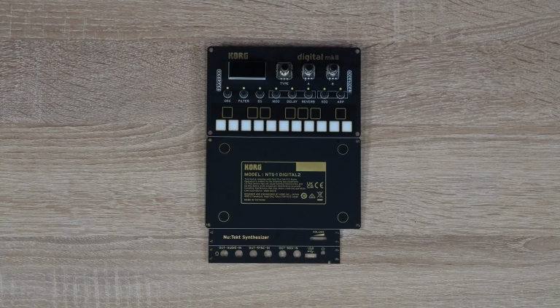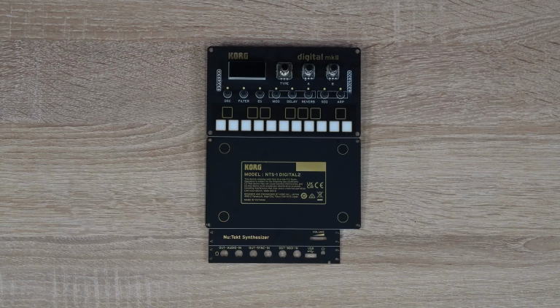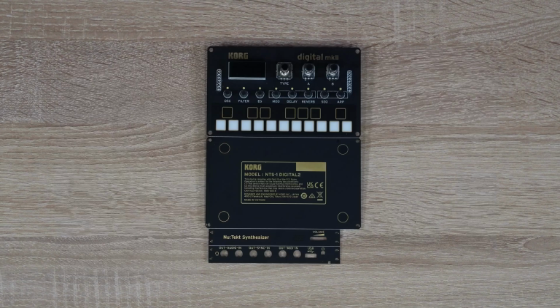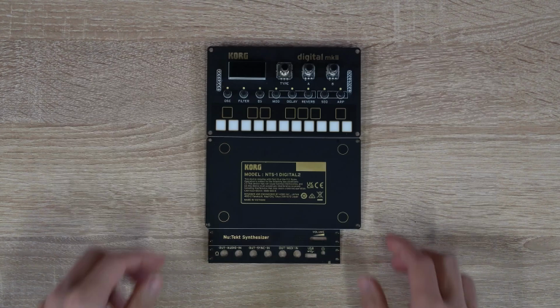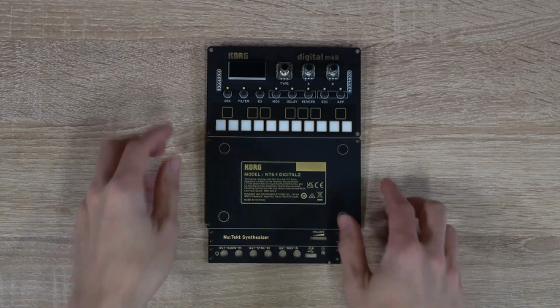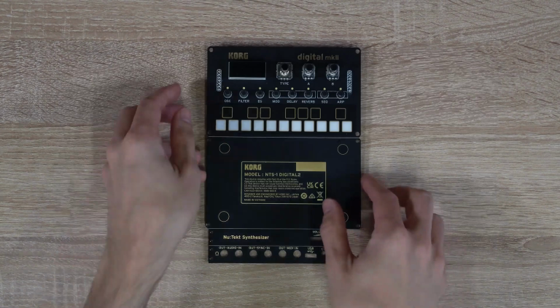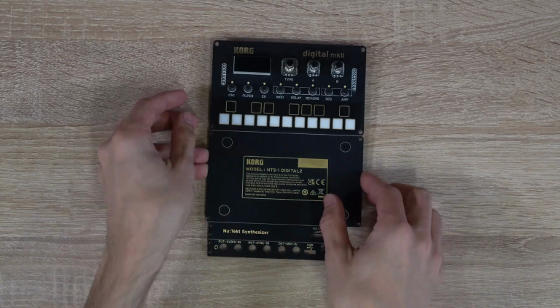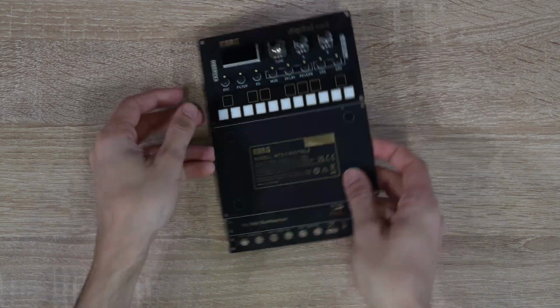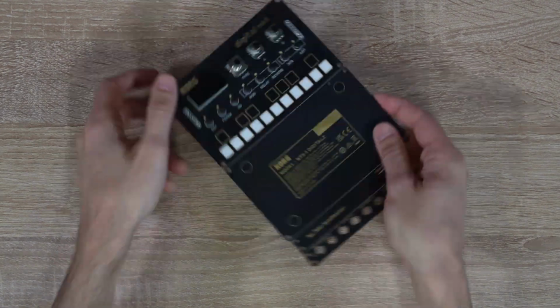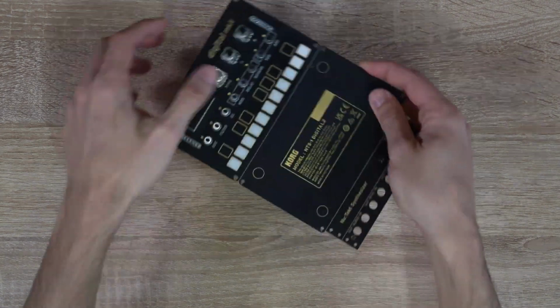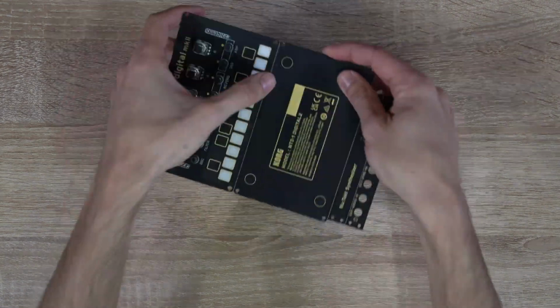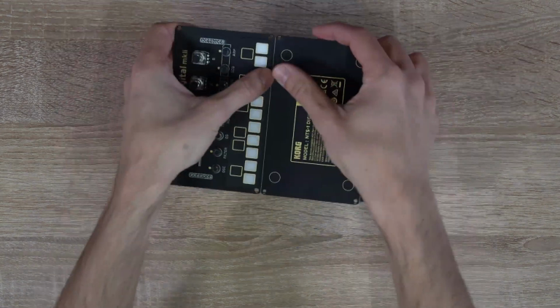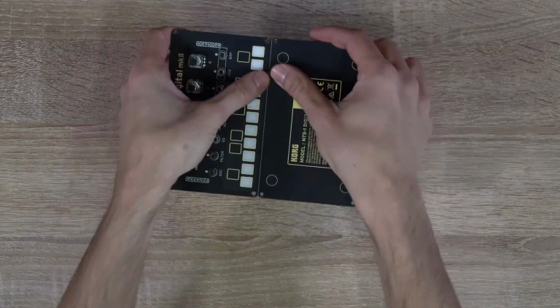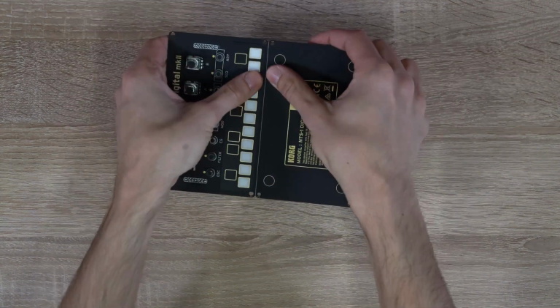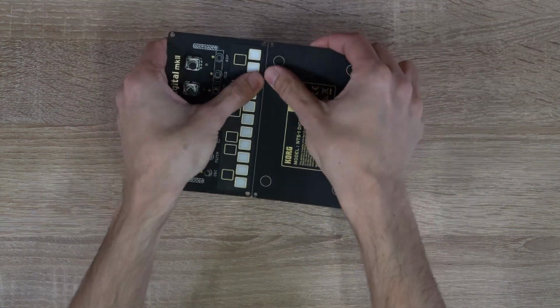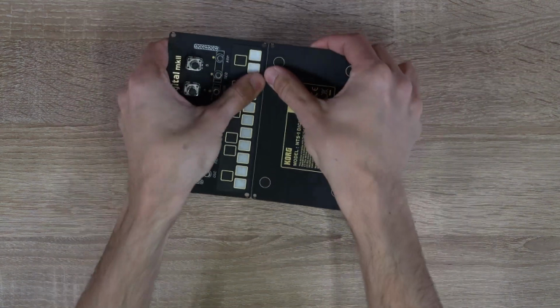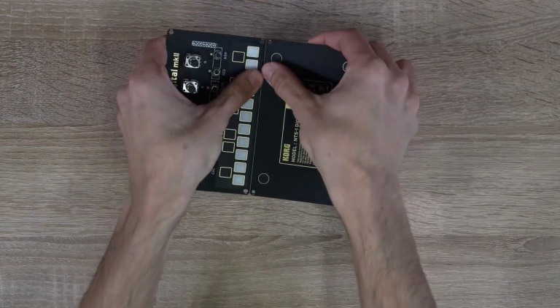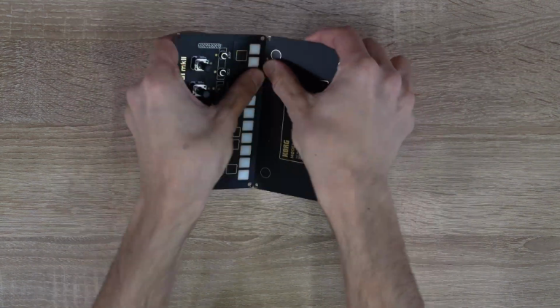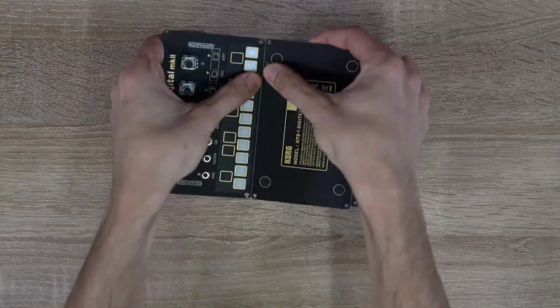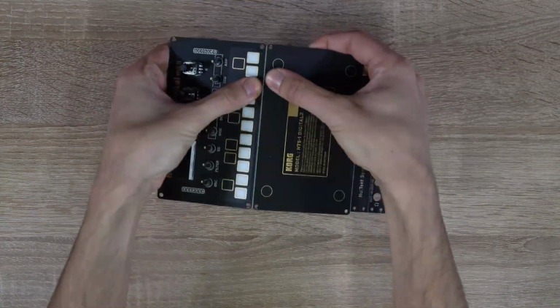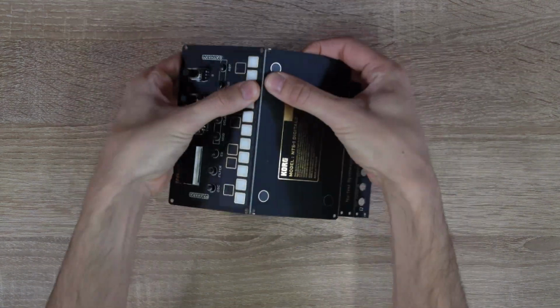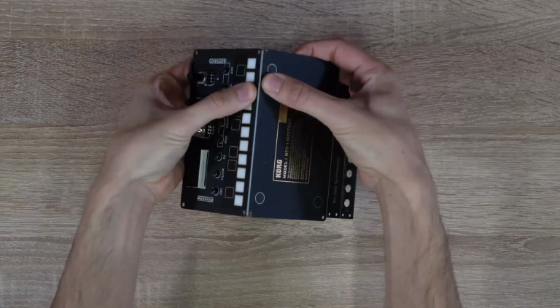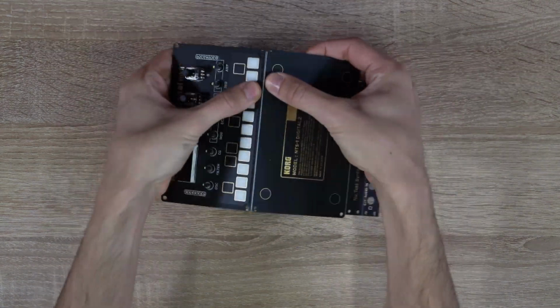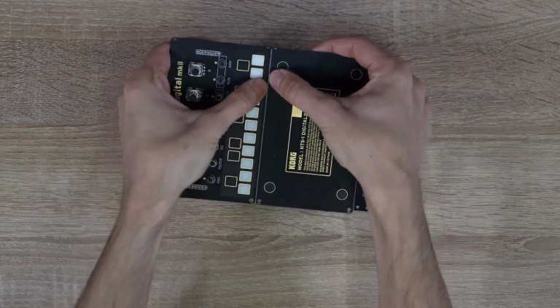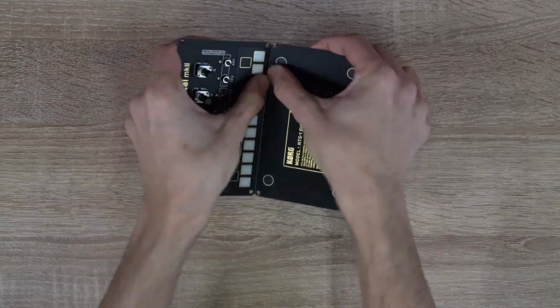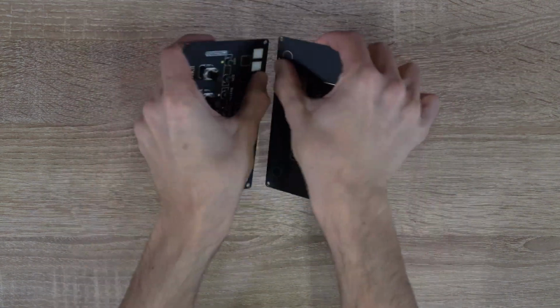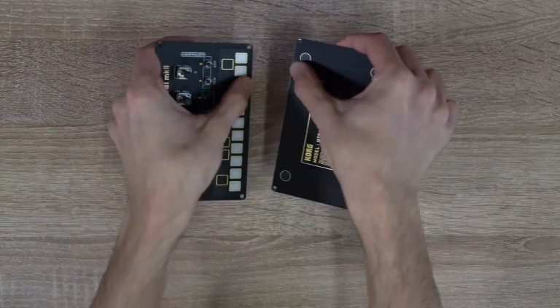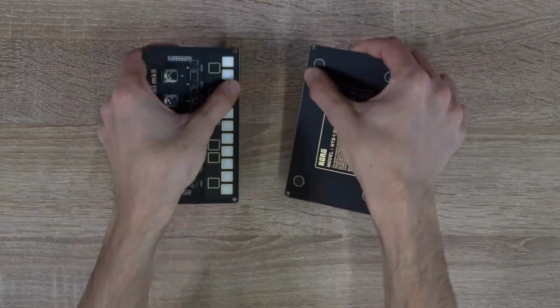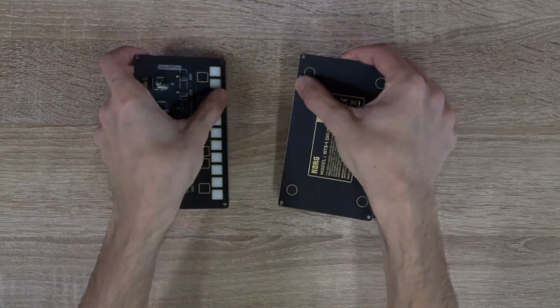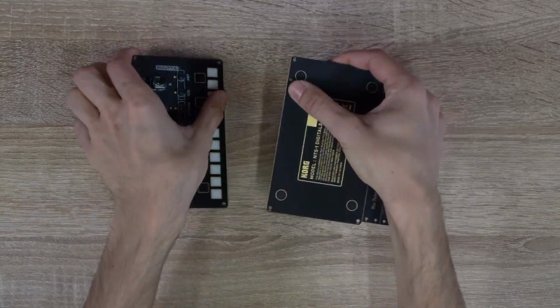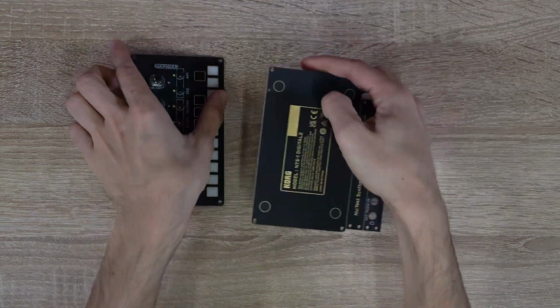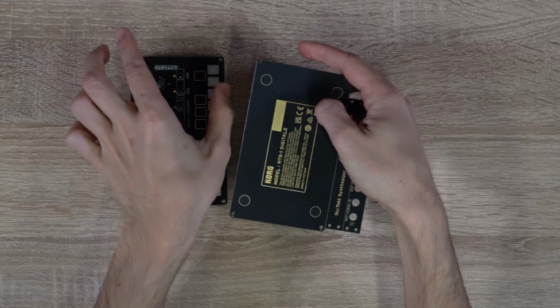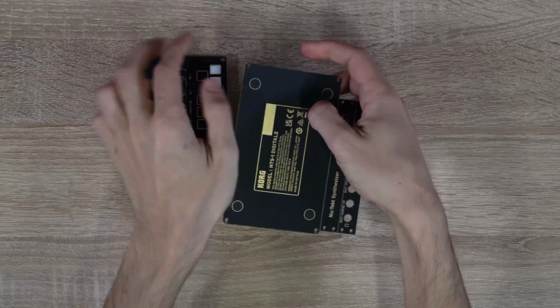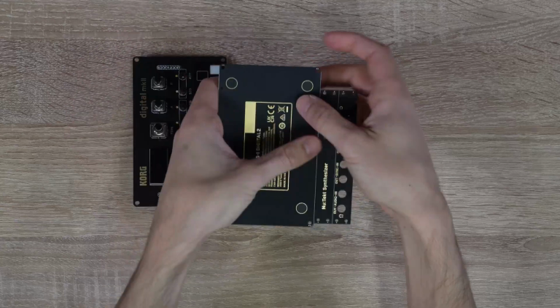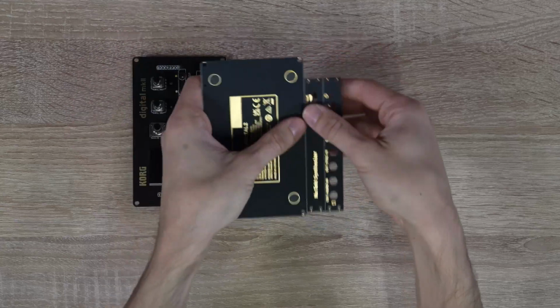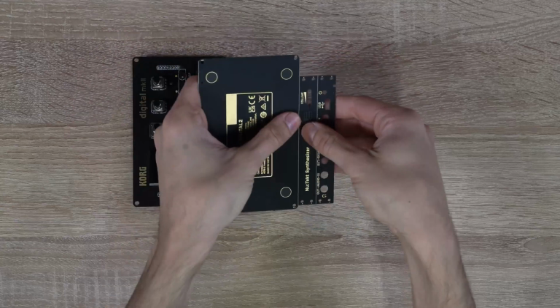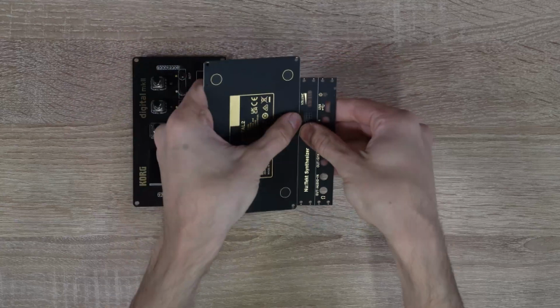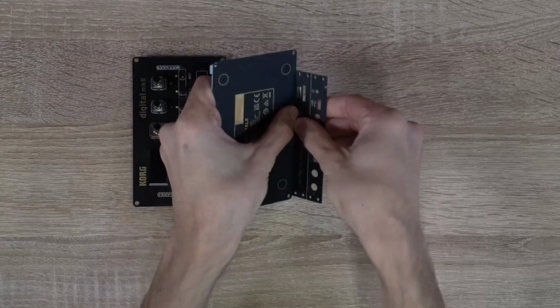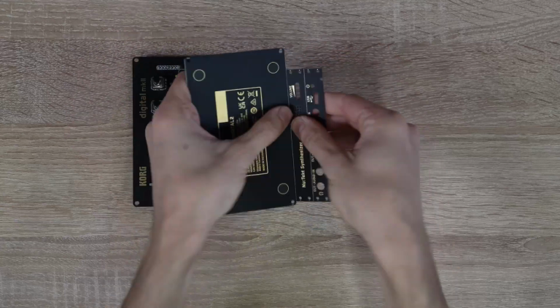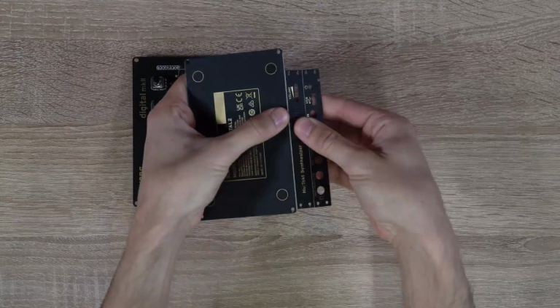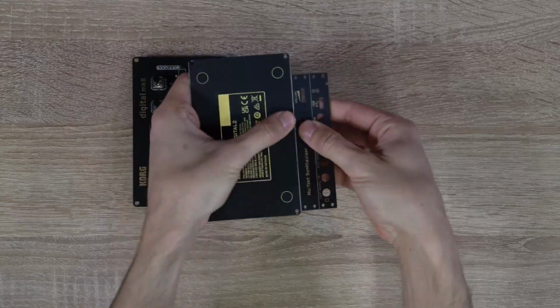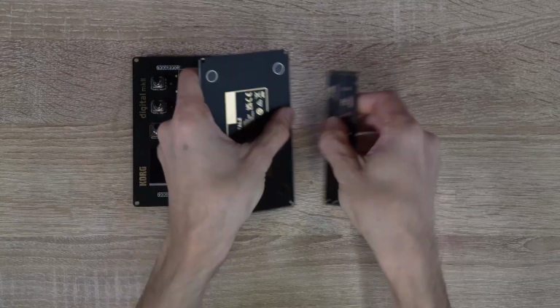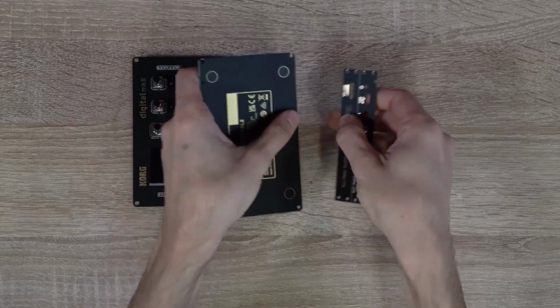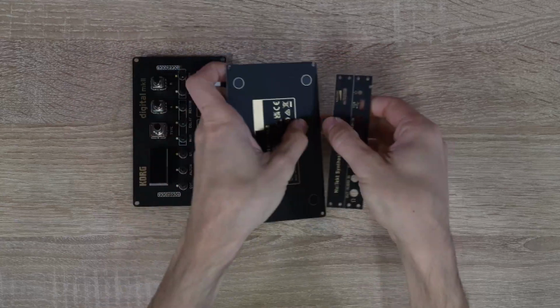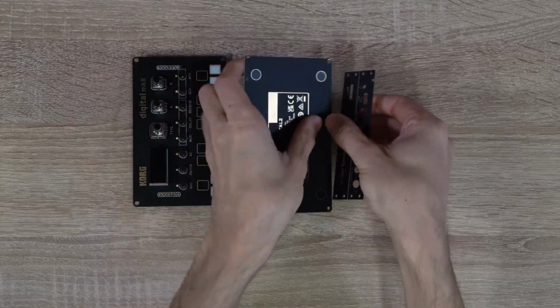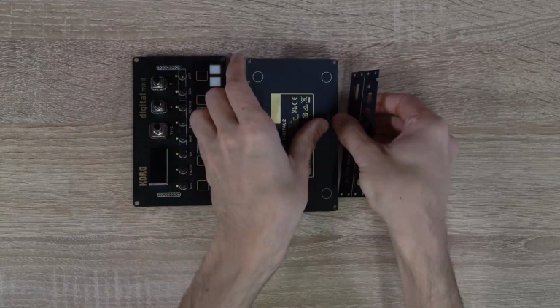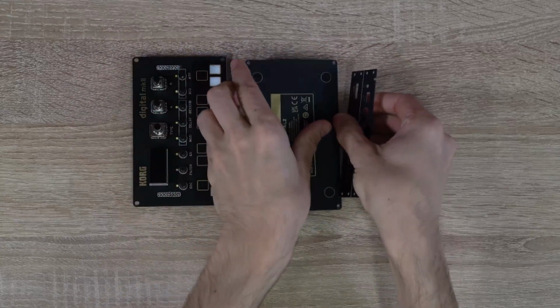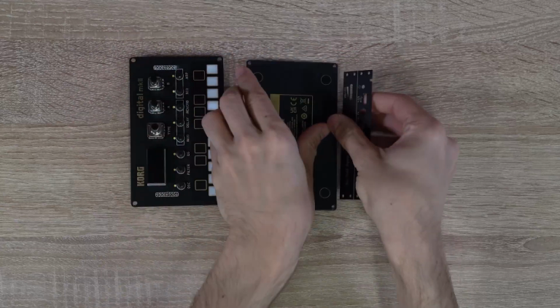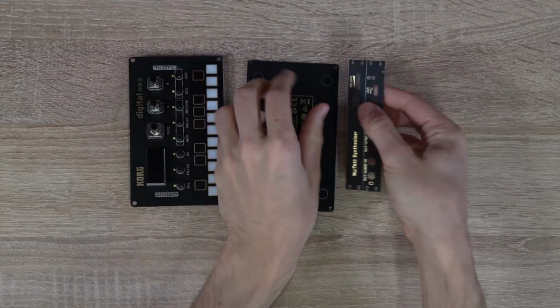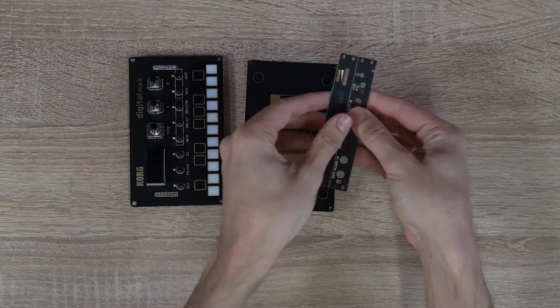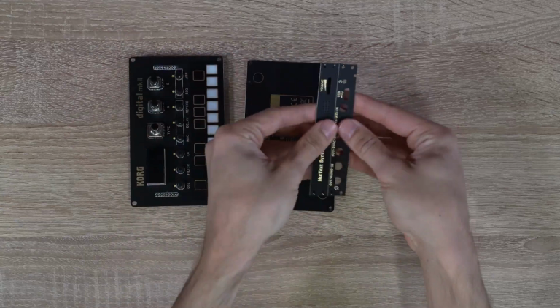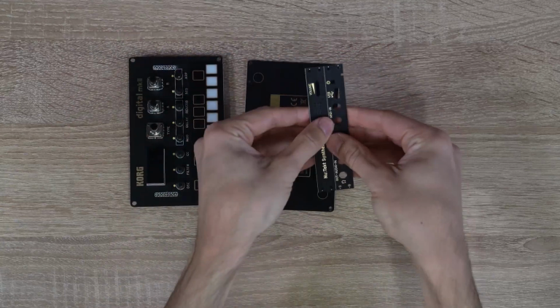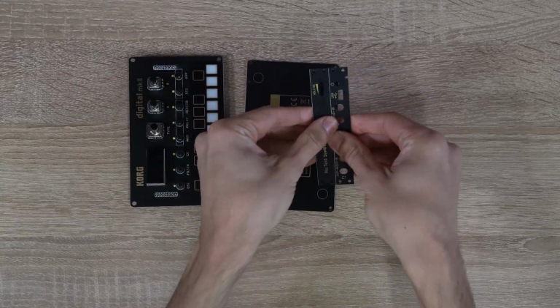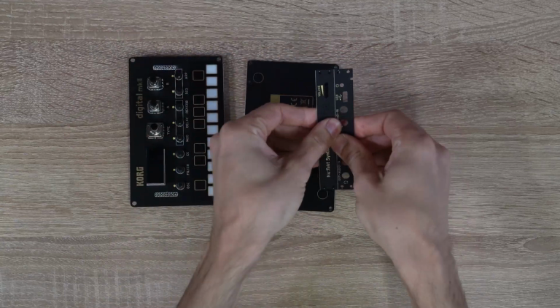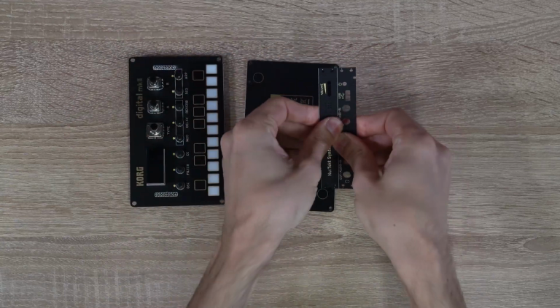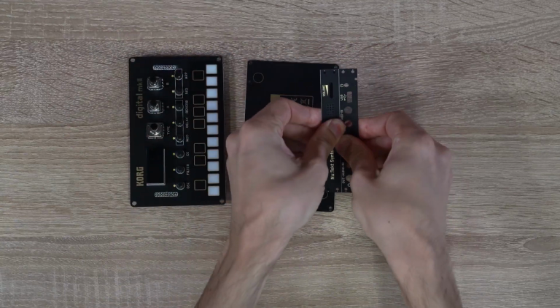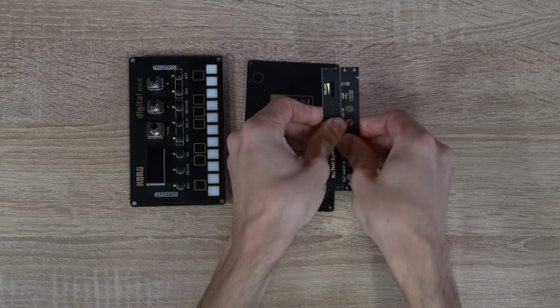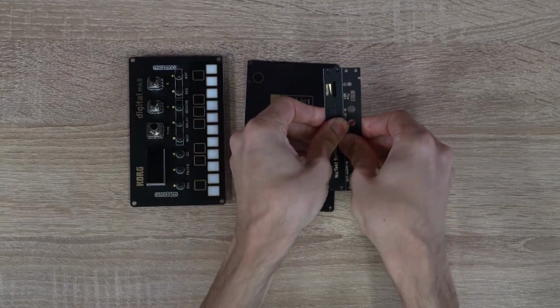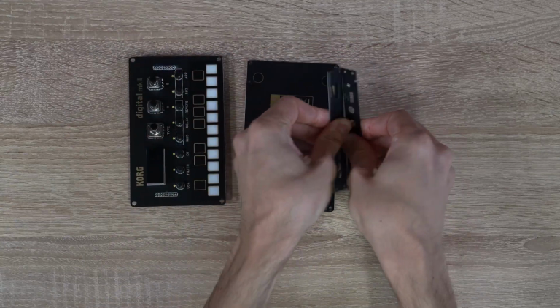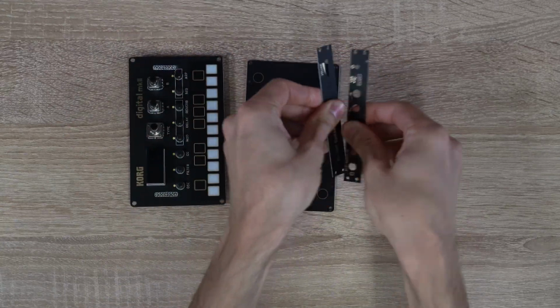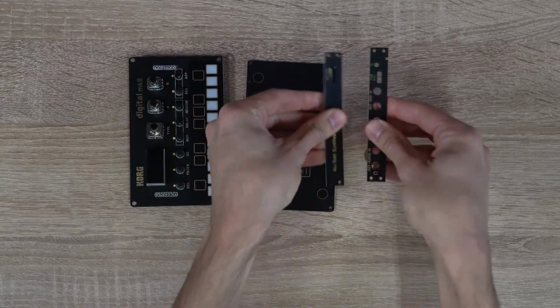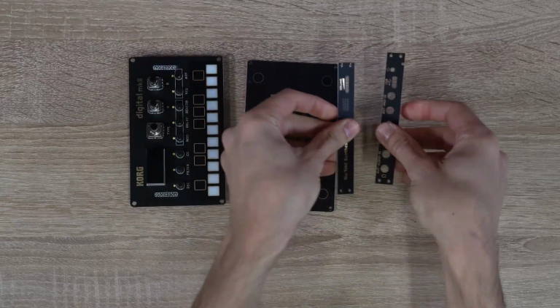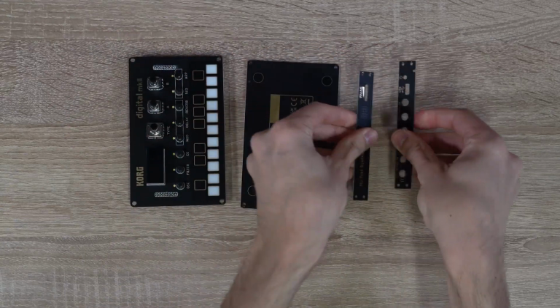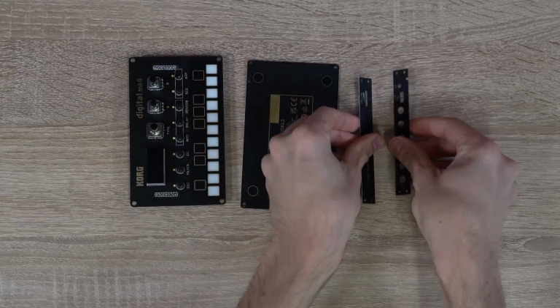Let's separate the PCB panel. You should now have four pieces.